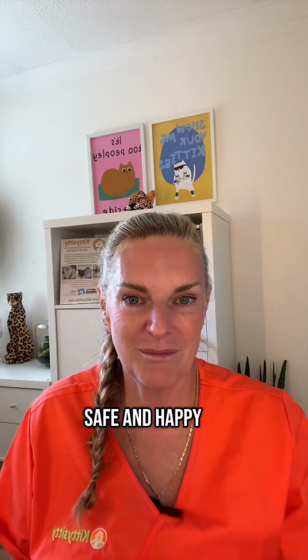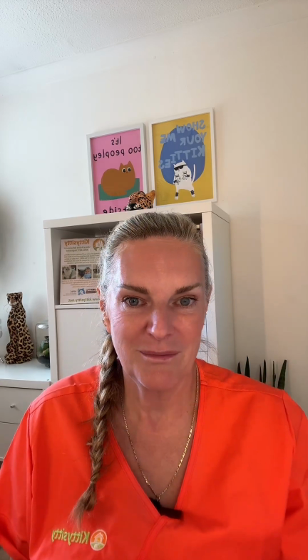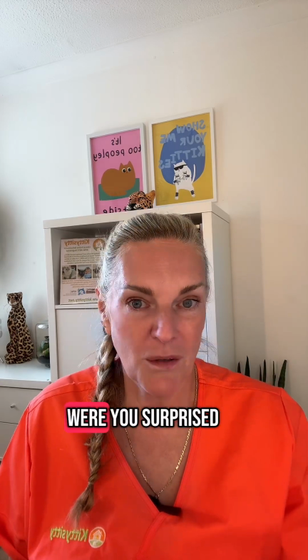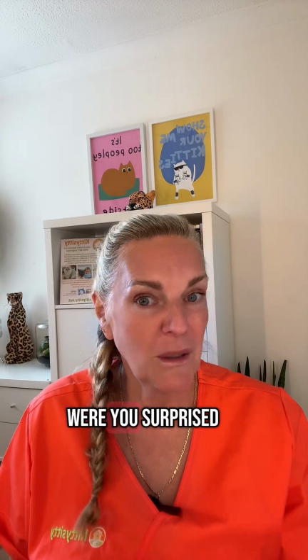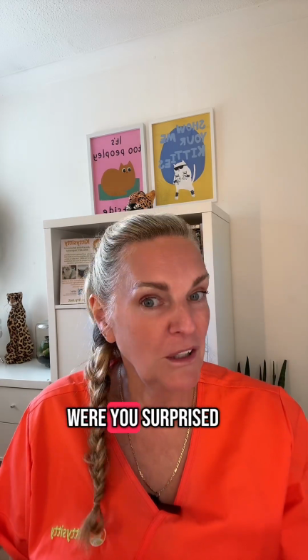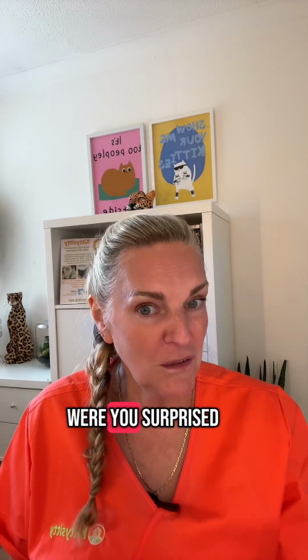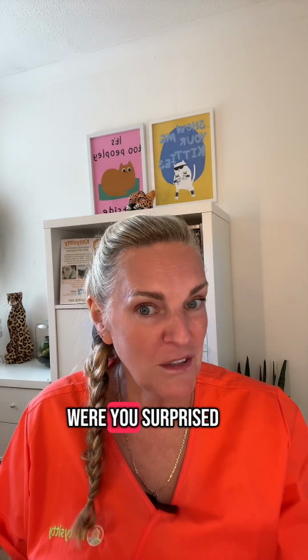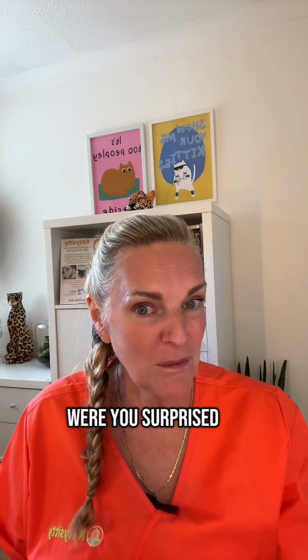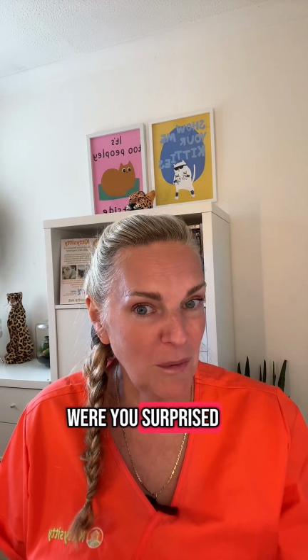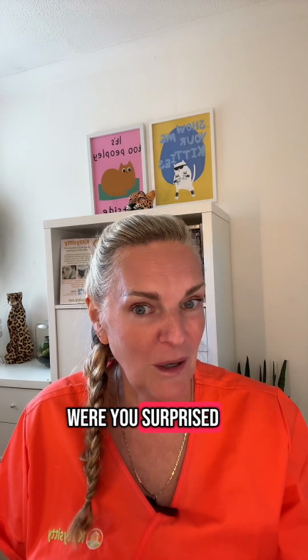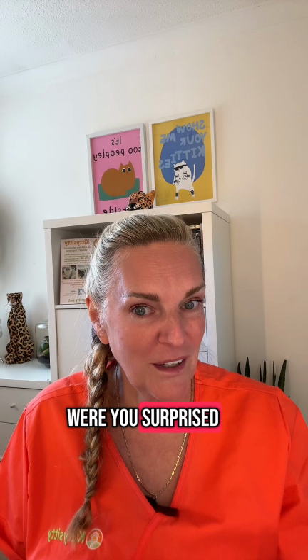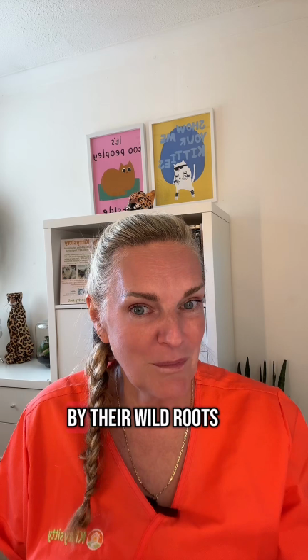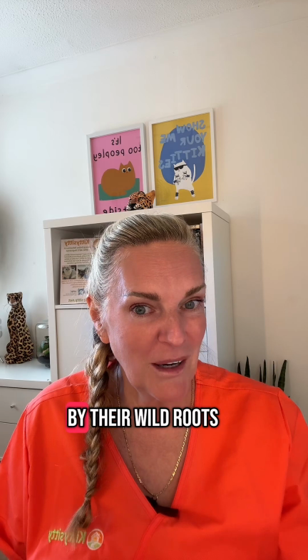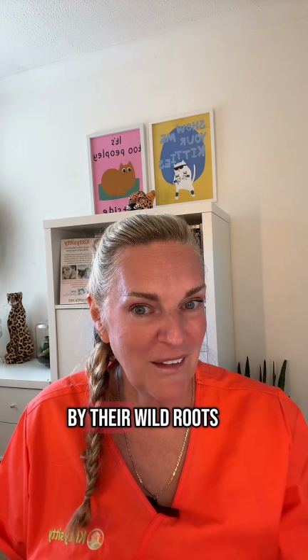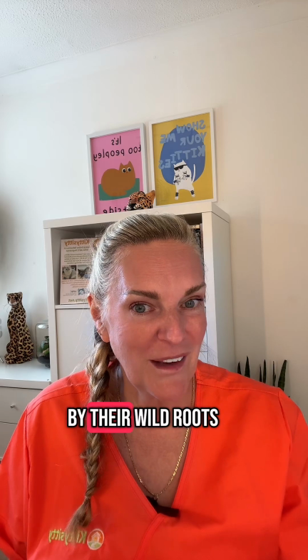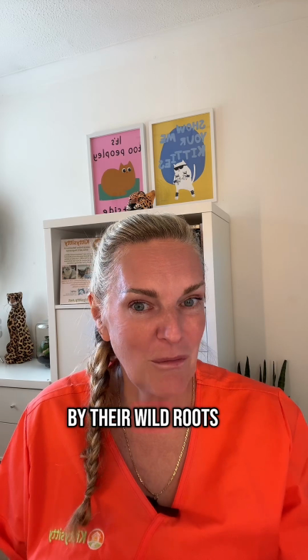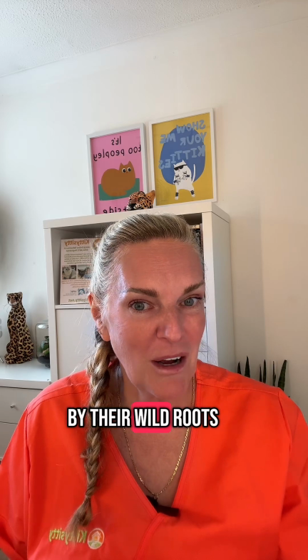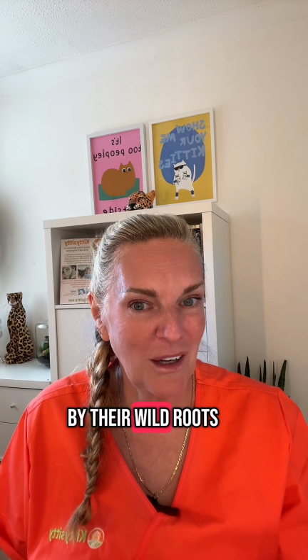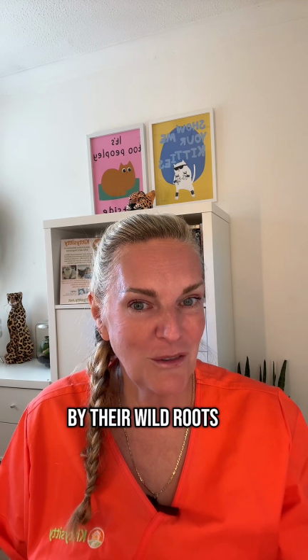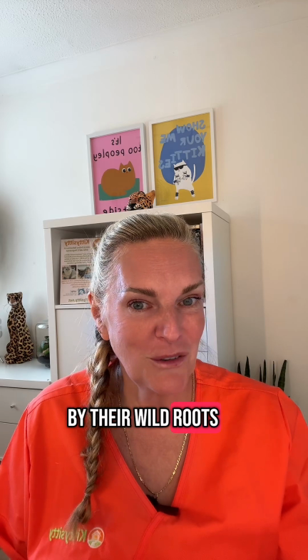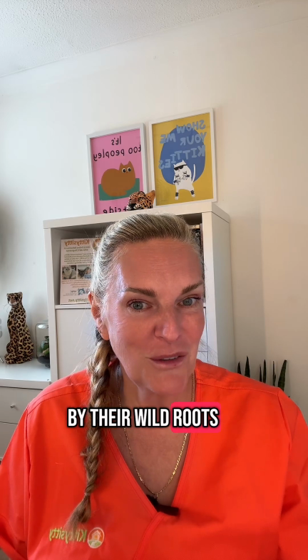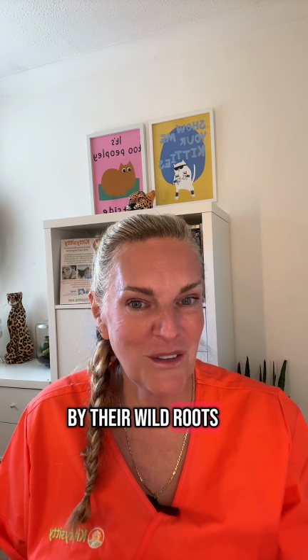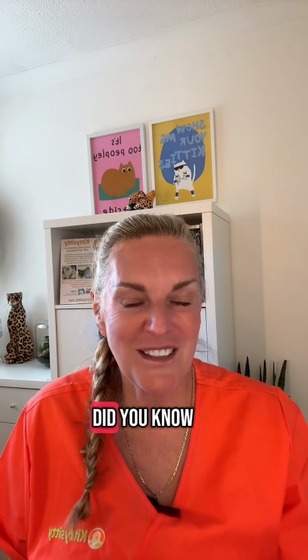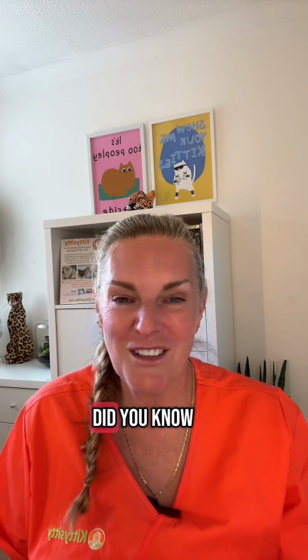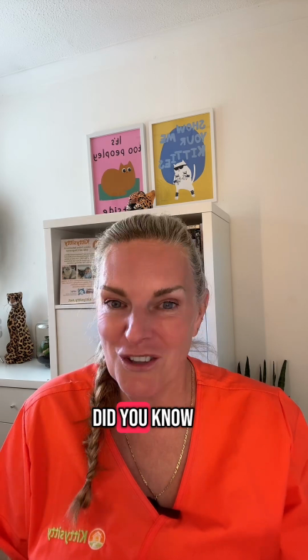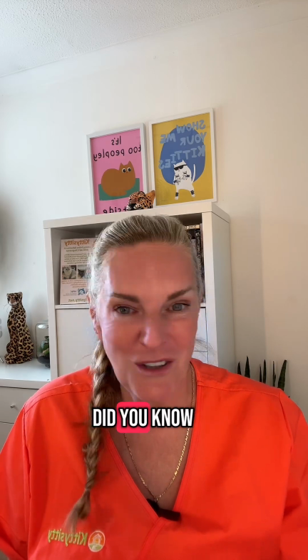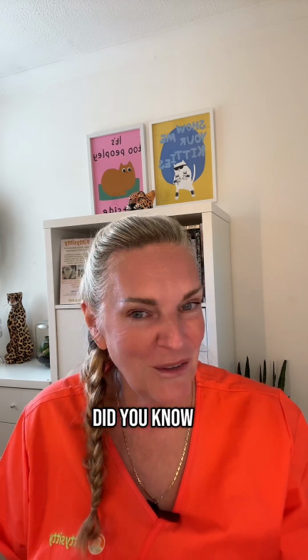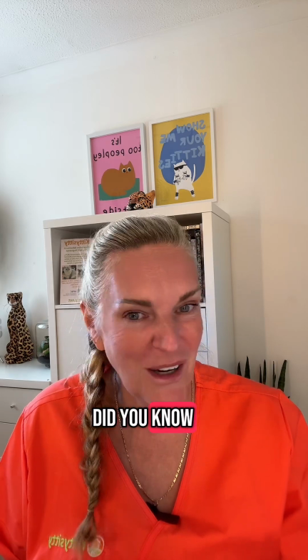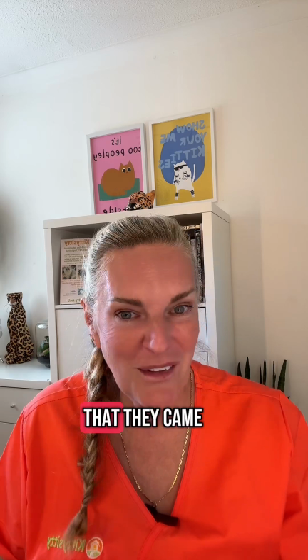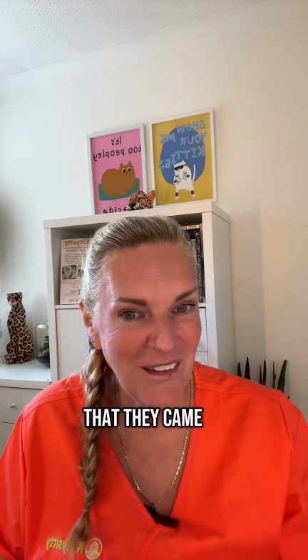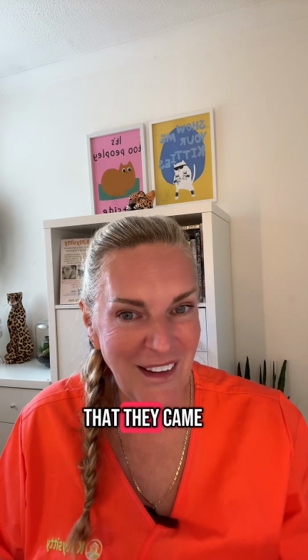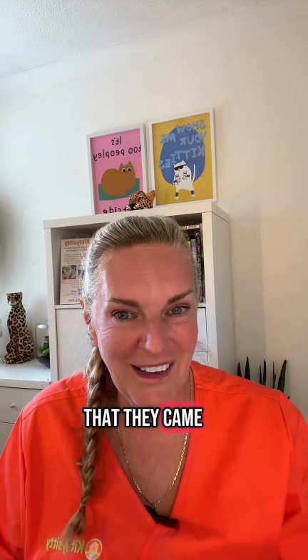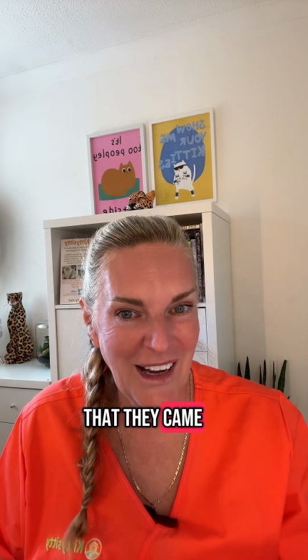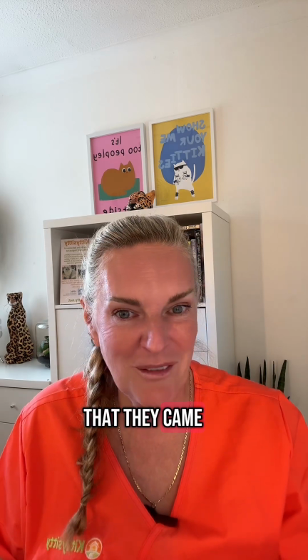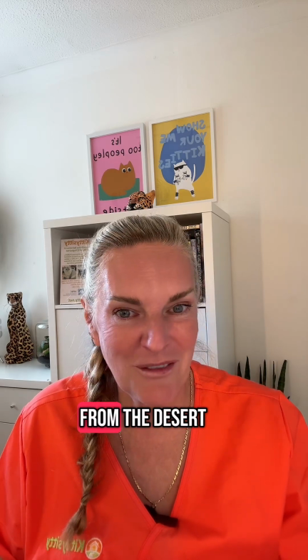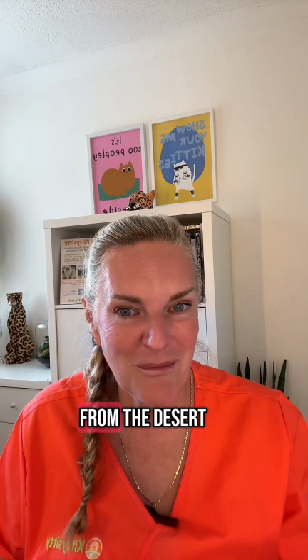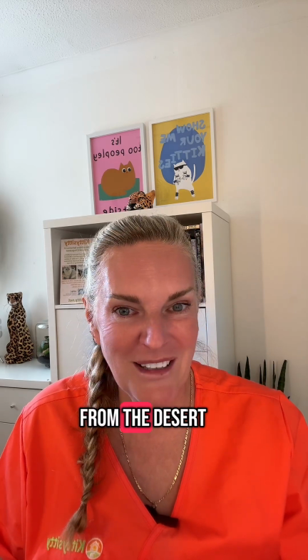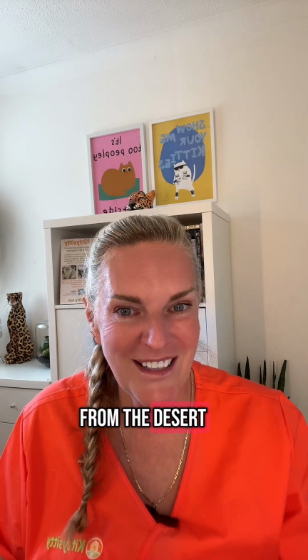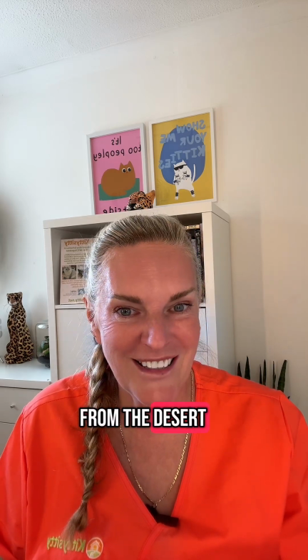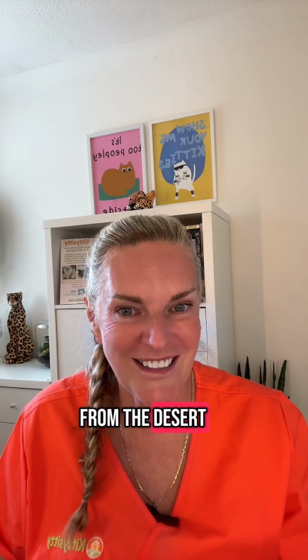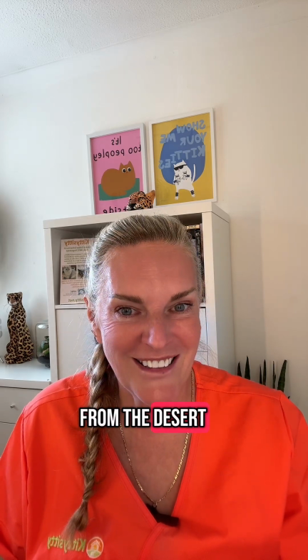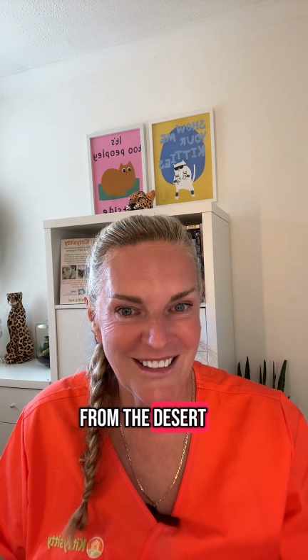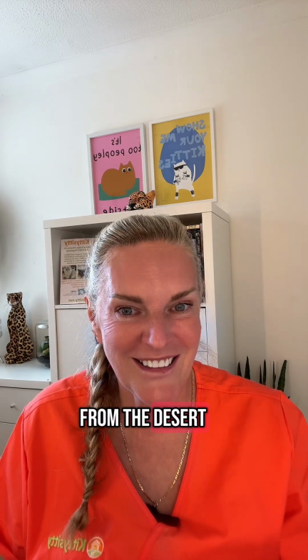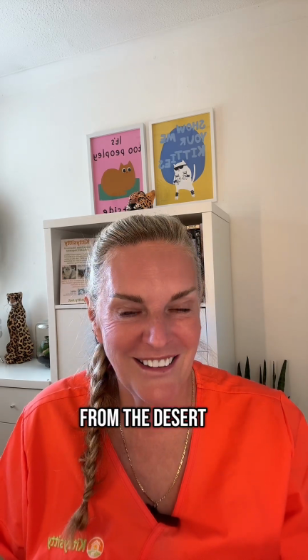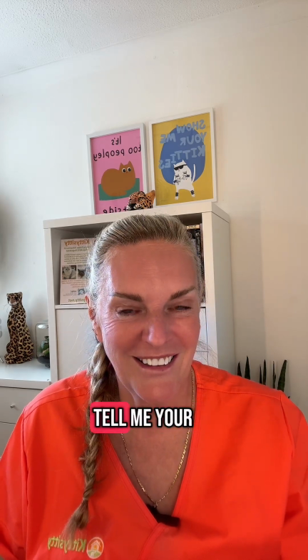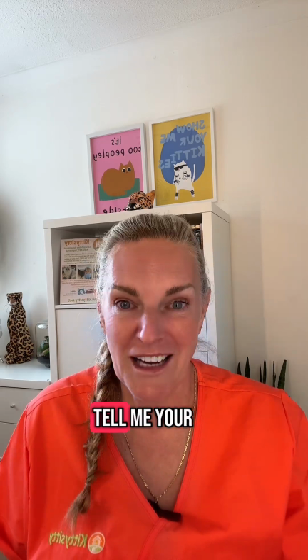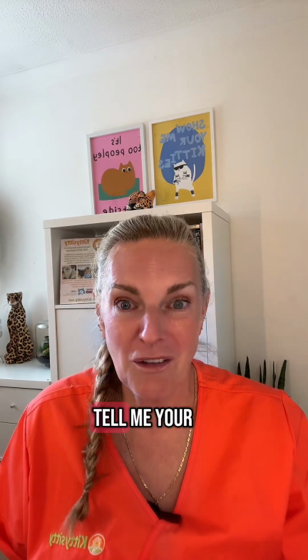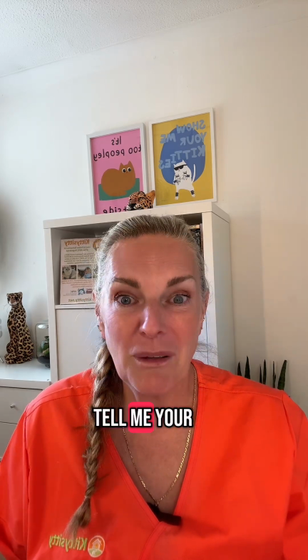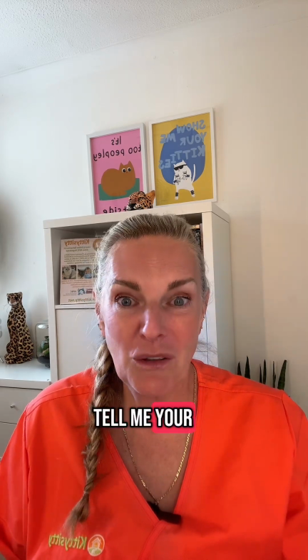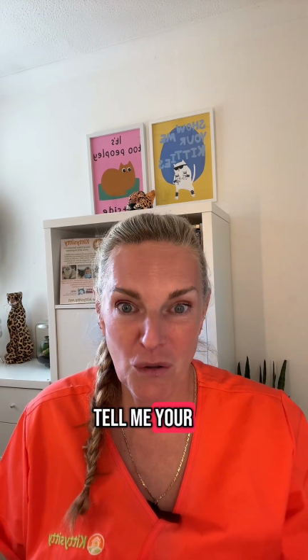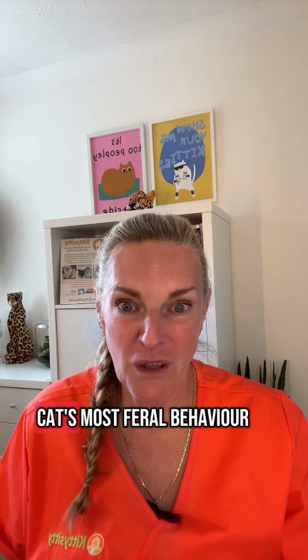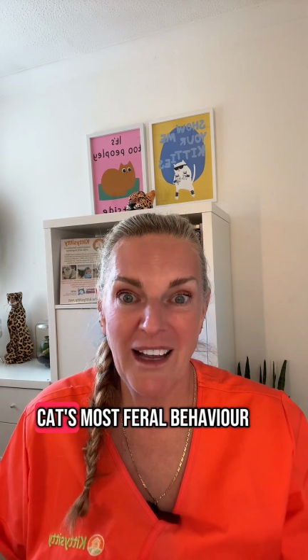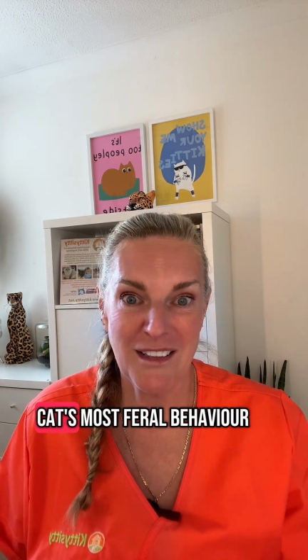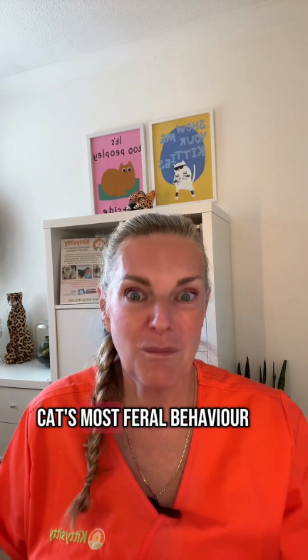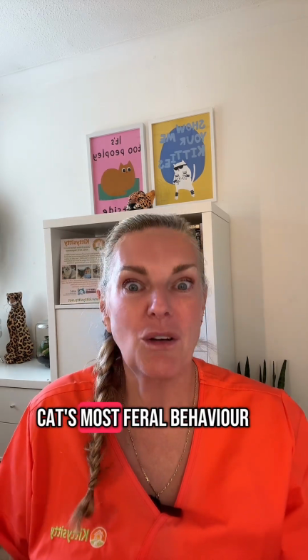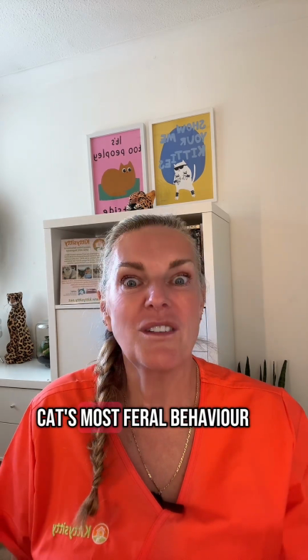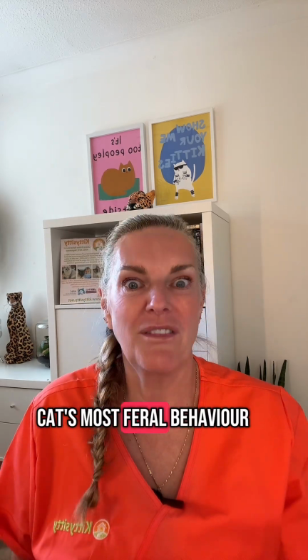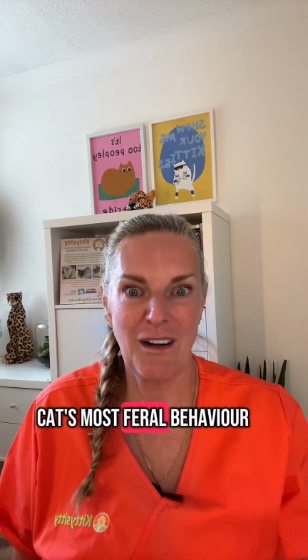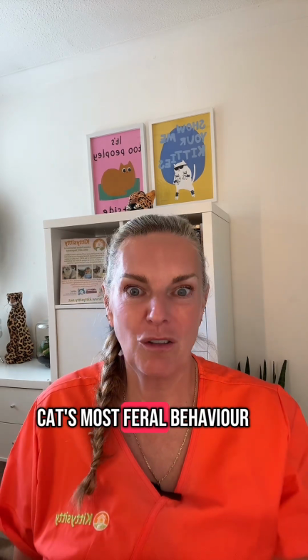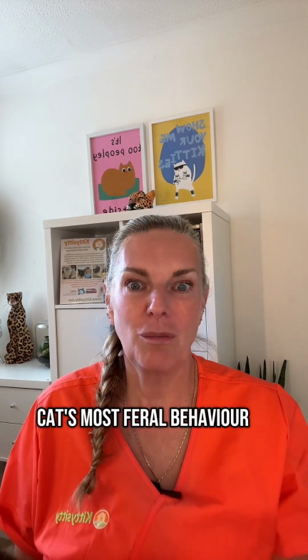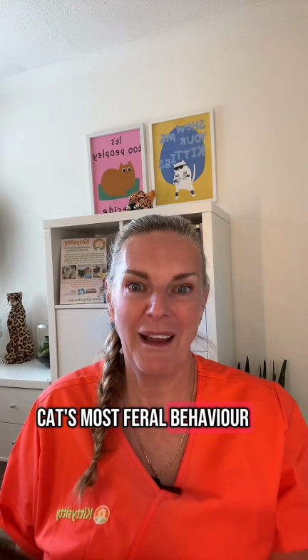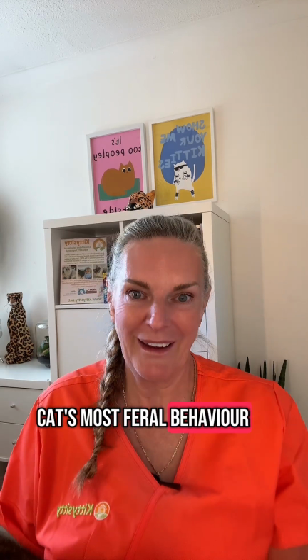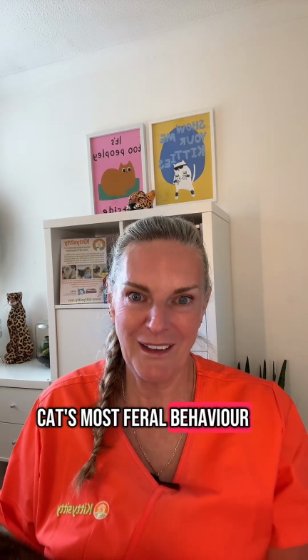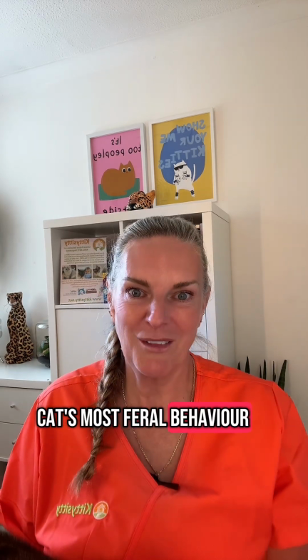Were you surprised by their wild roots? Did you know that they came from the desert? Tell me your cat's most feral behaviour.